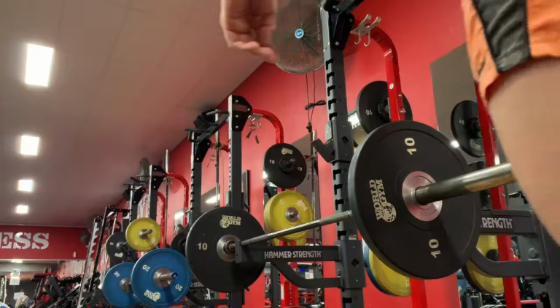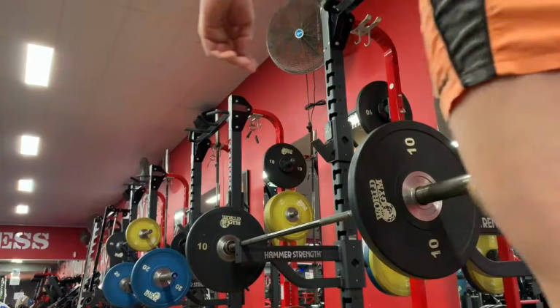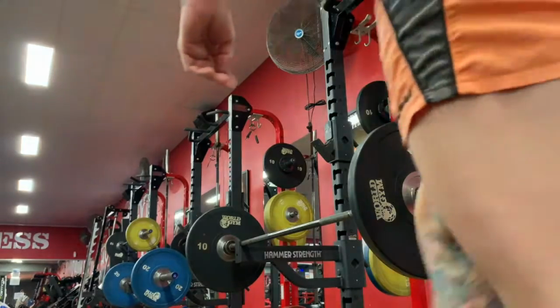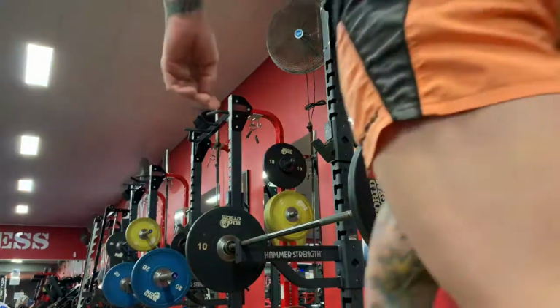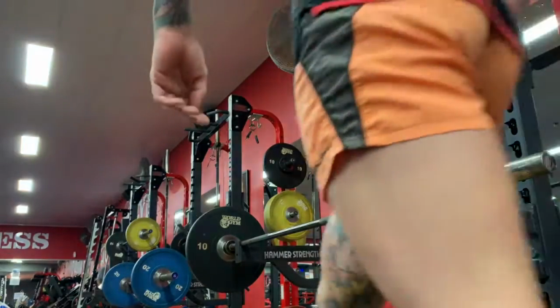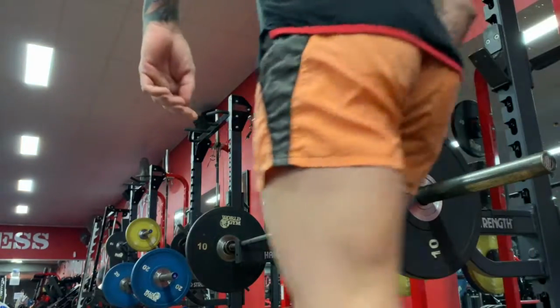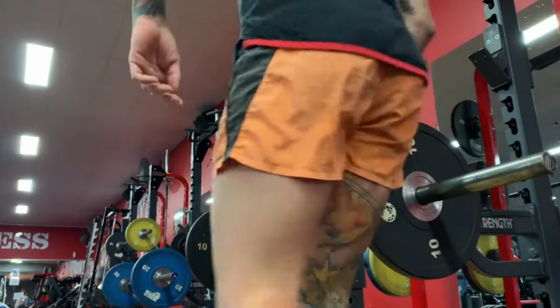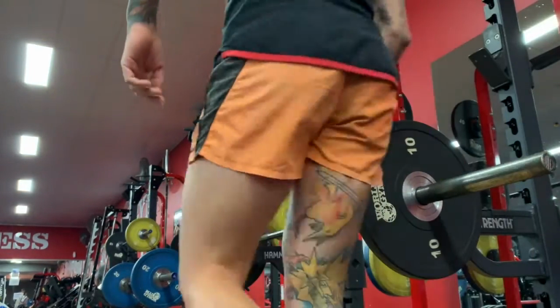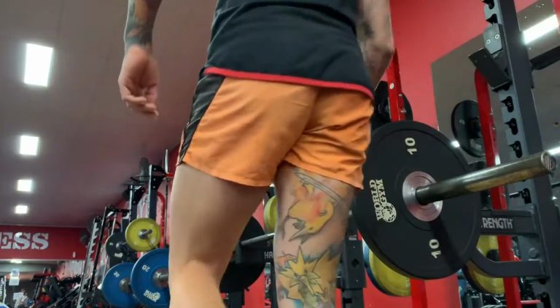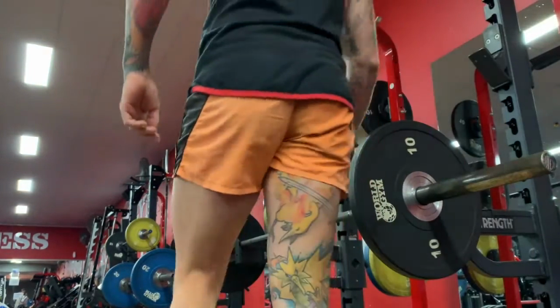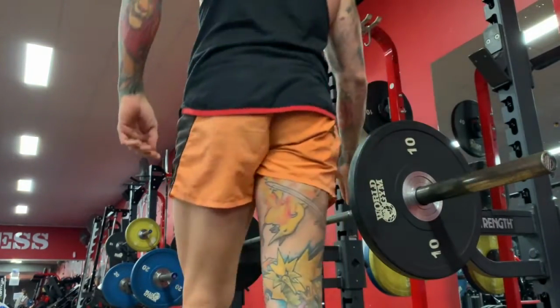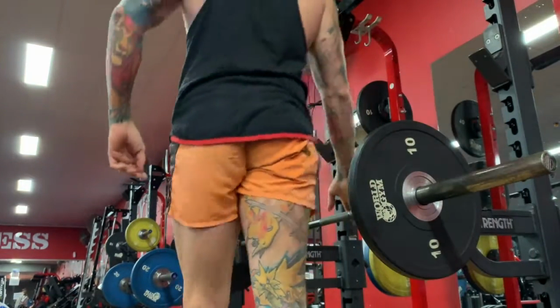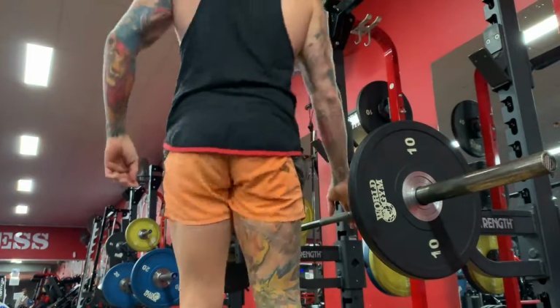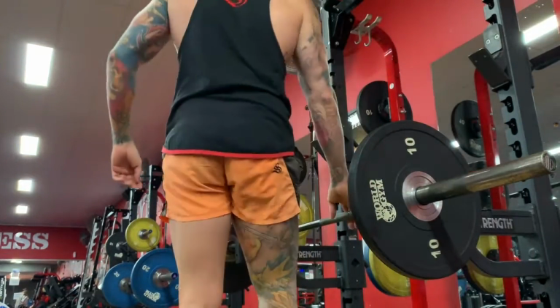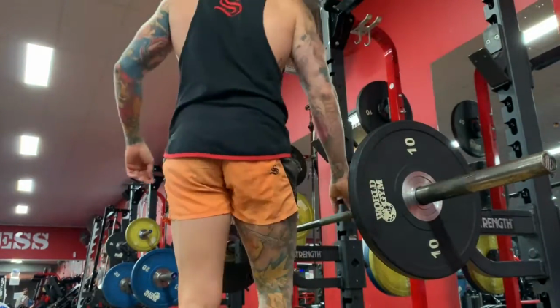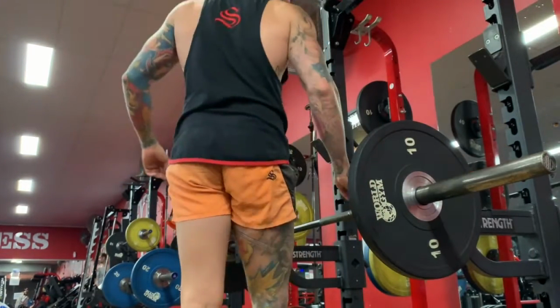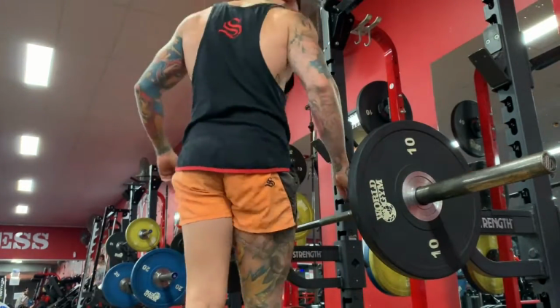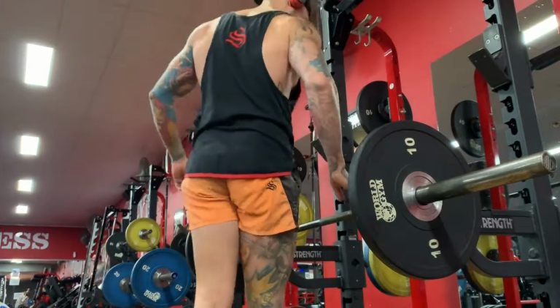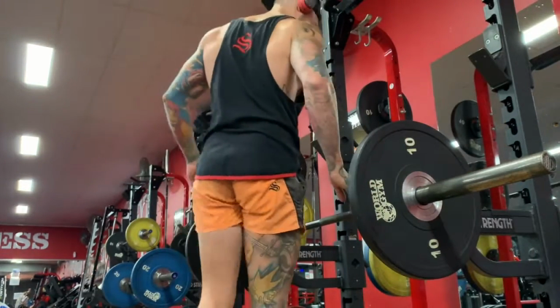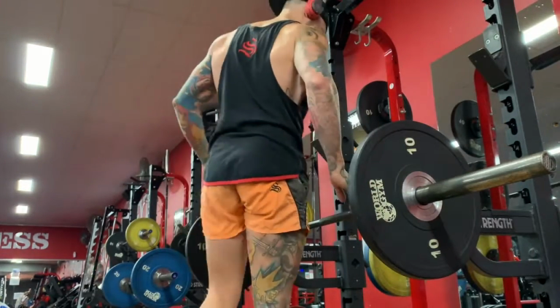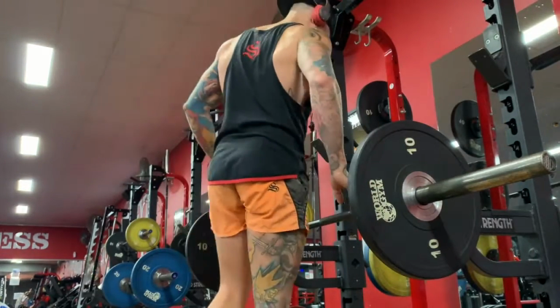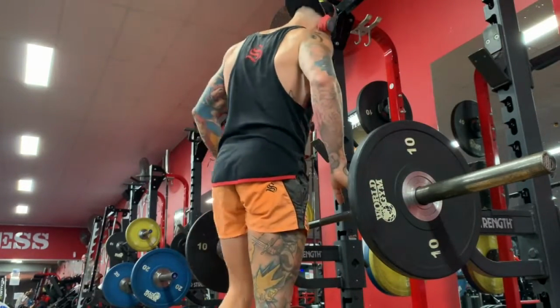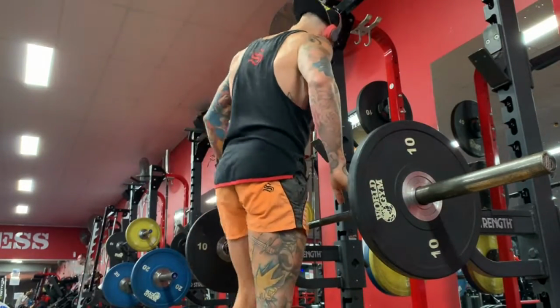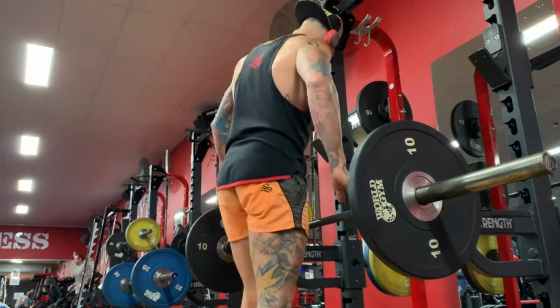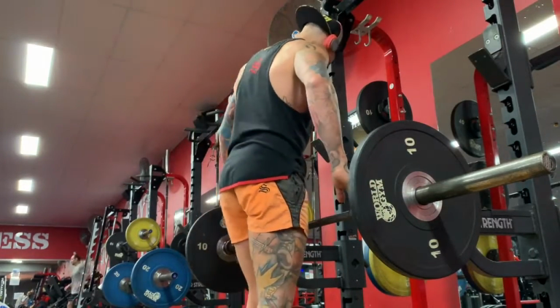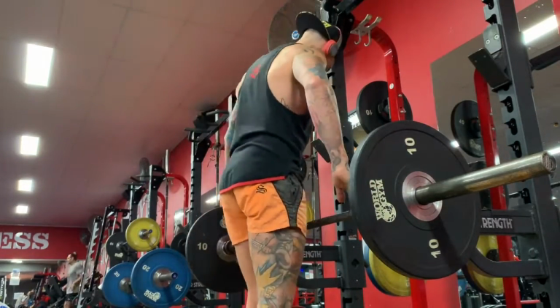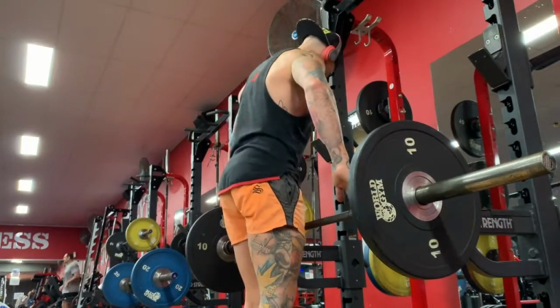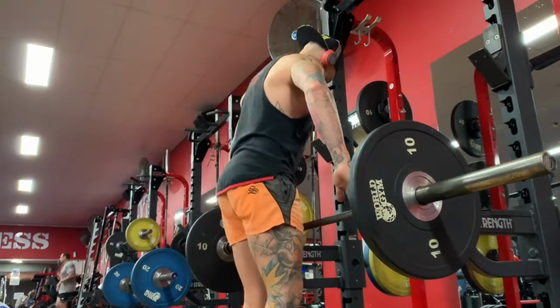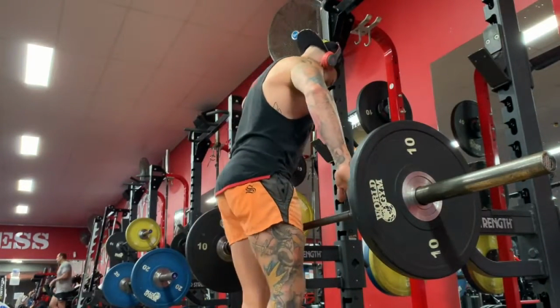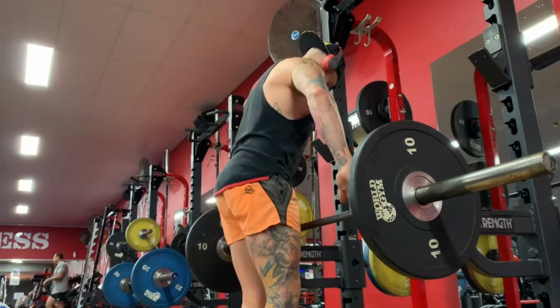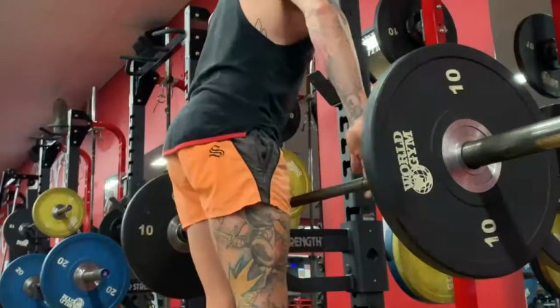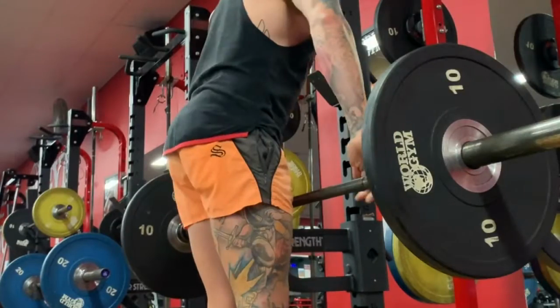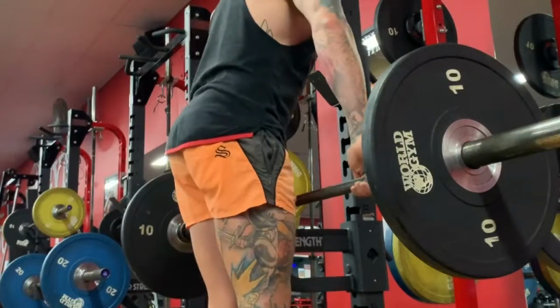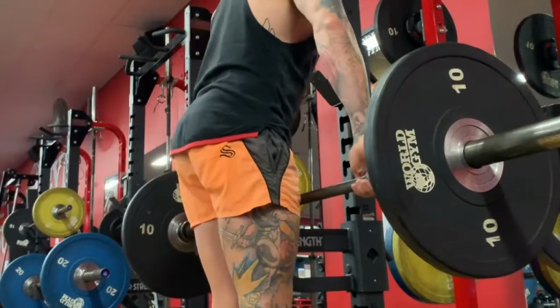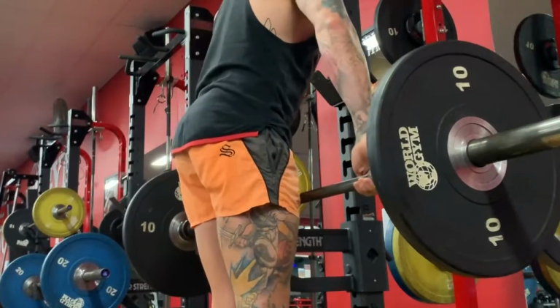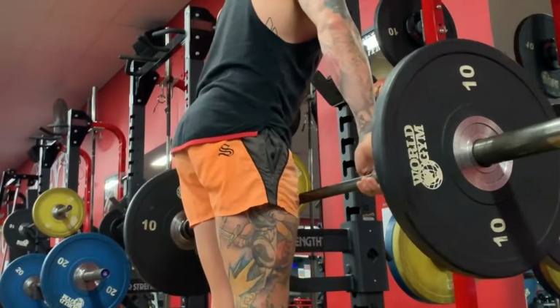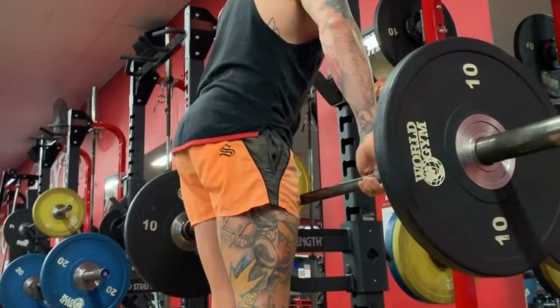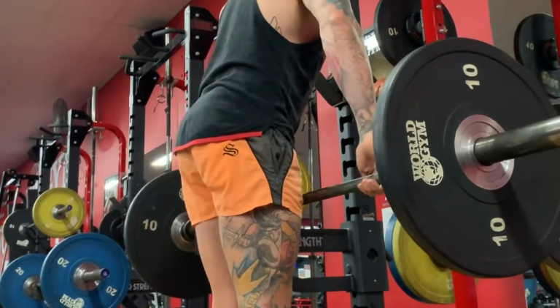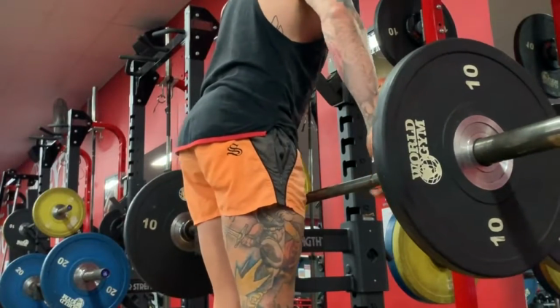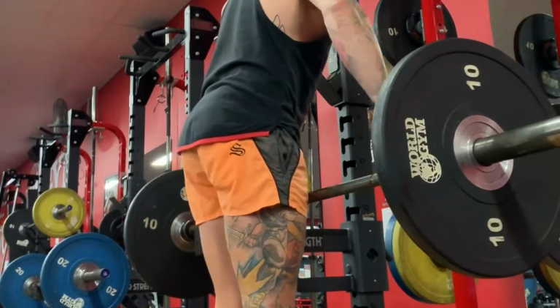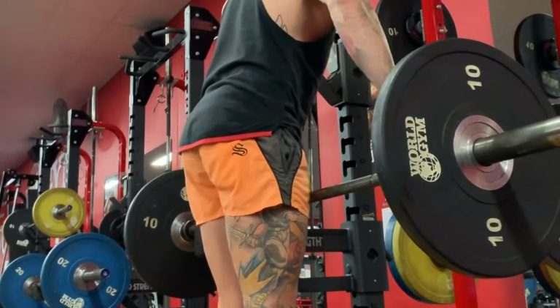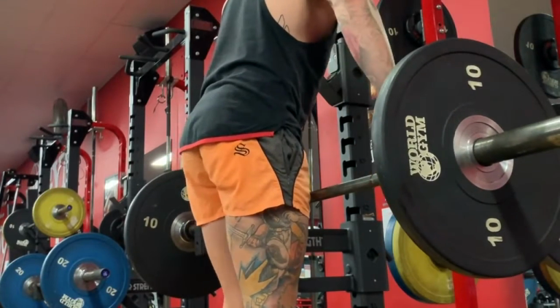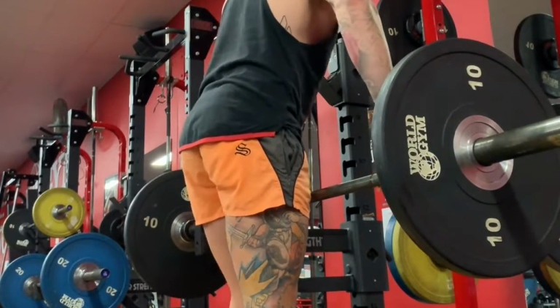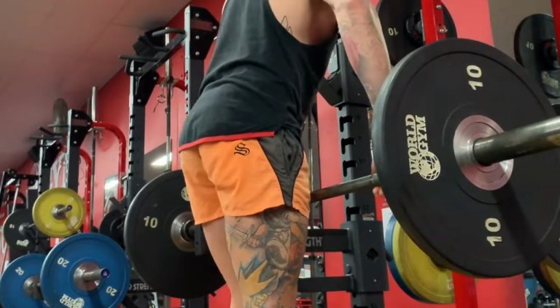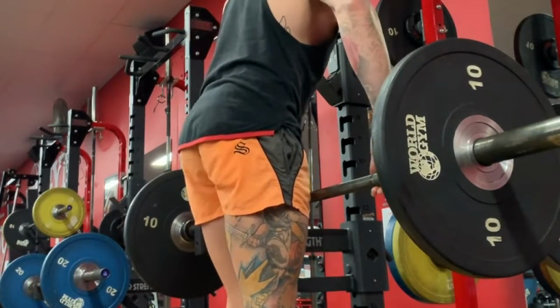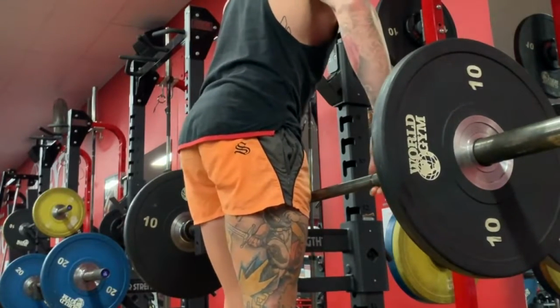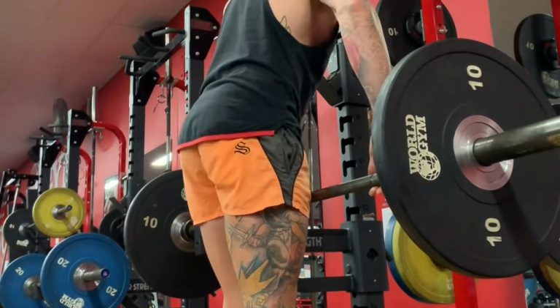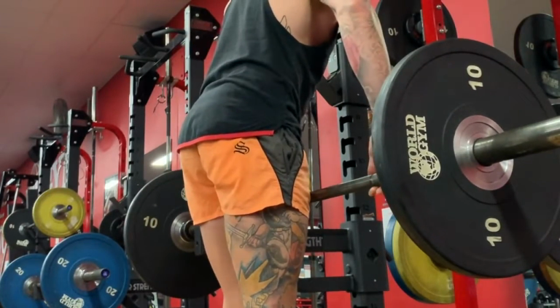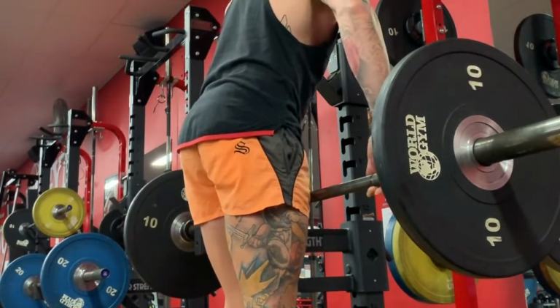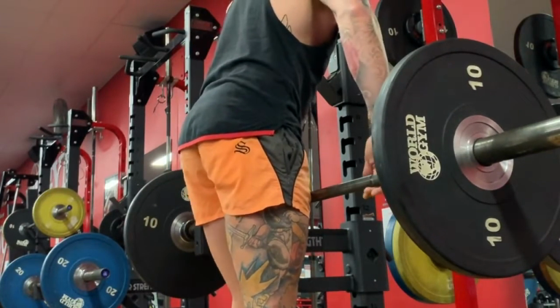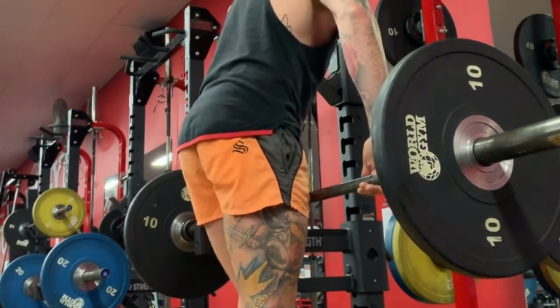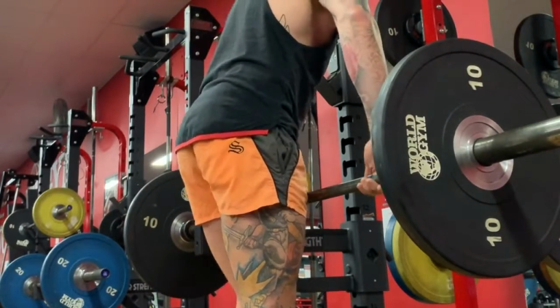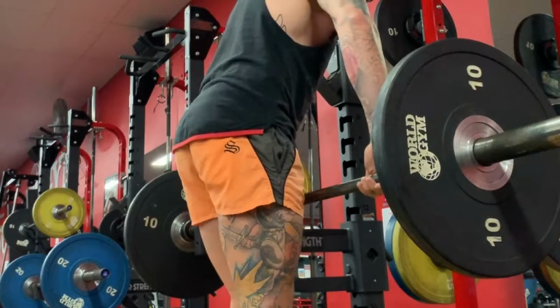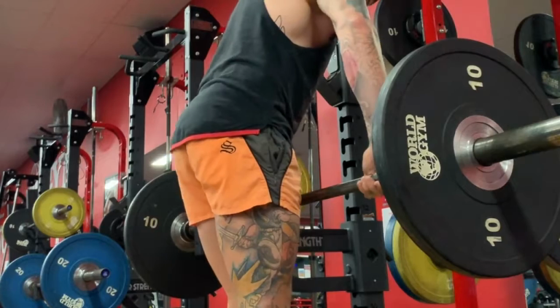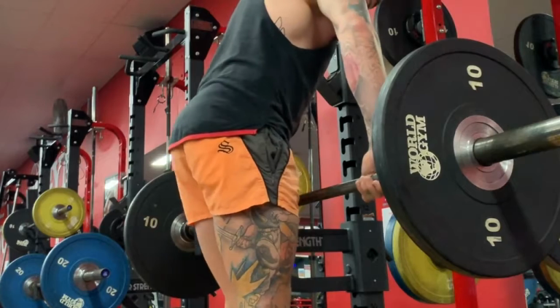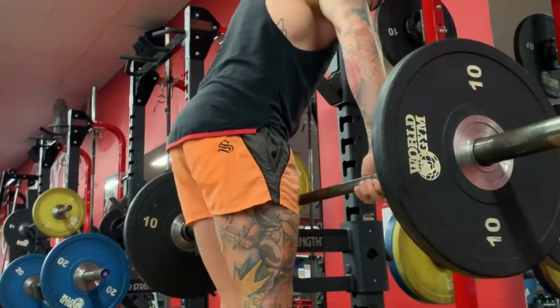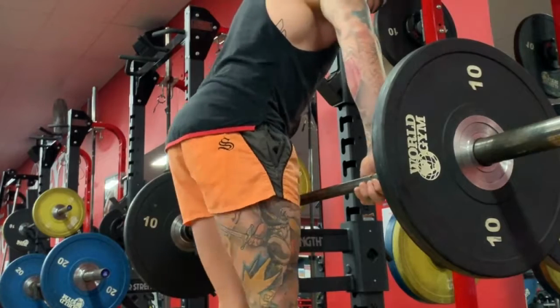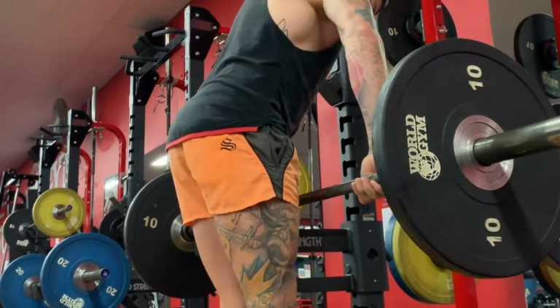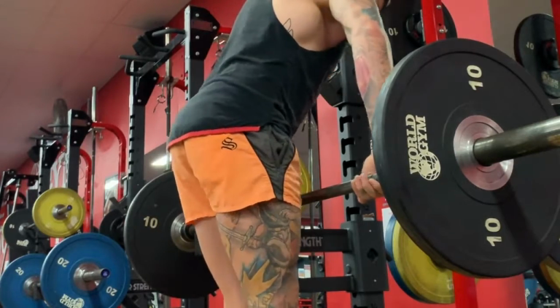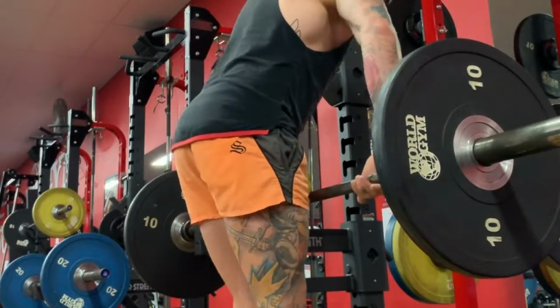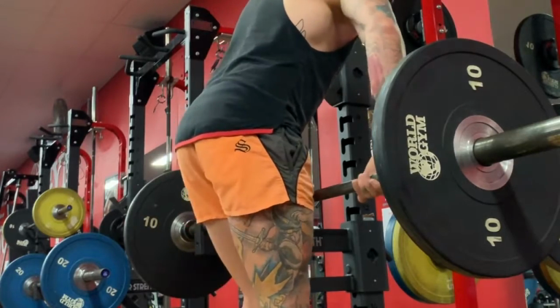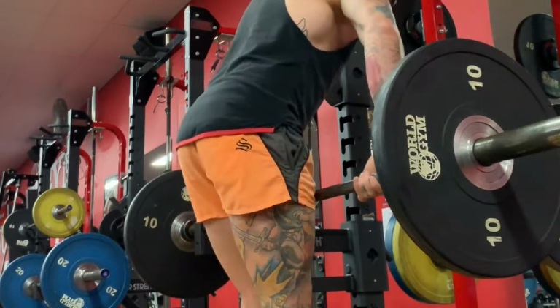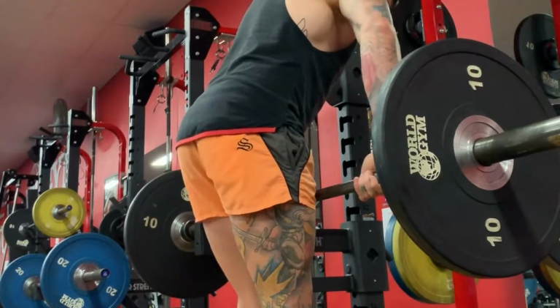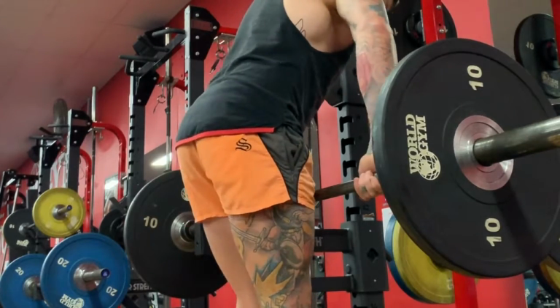What's going on Legend, and welcome to this tutorial video where I'm going to be demonstrating for you how to do wide grip barbell upright rows.